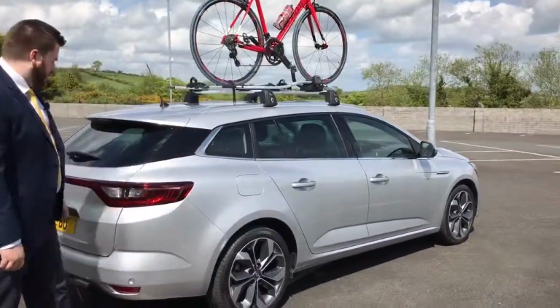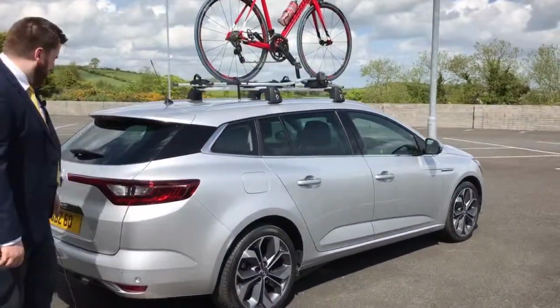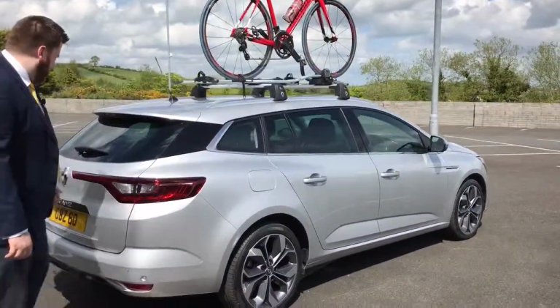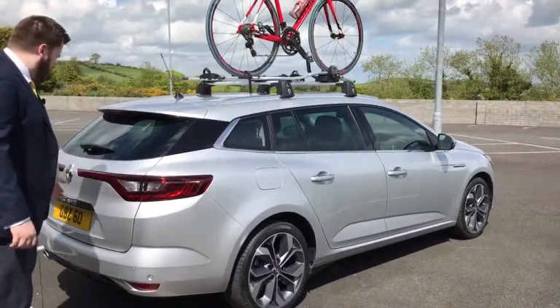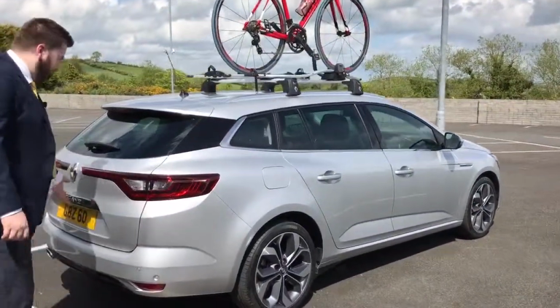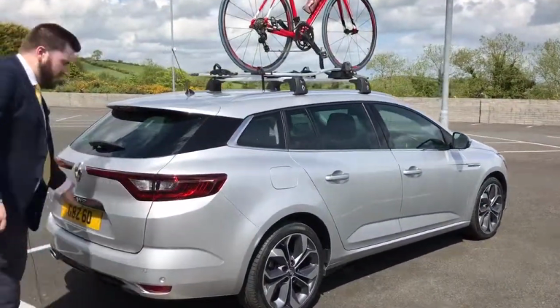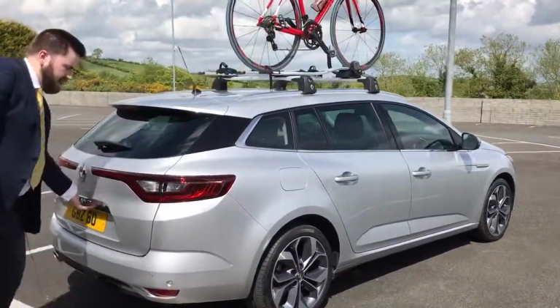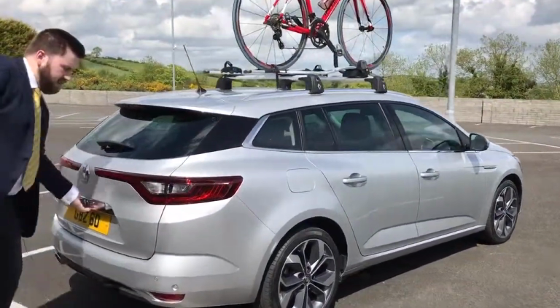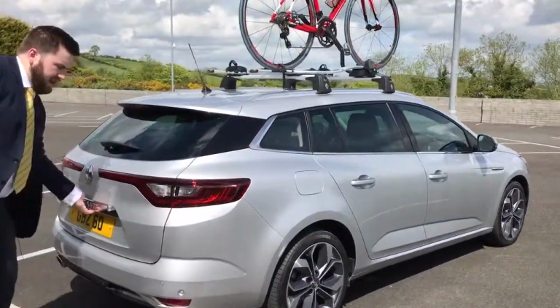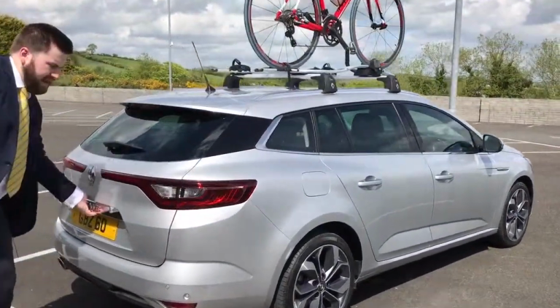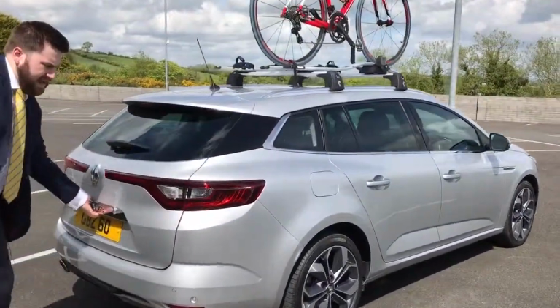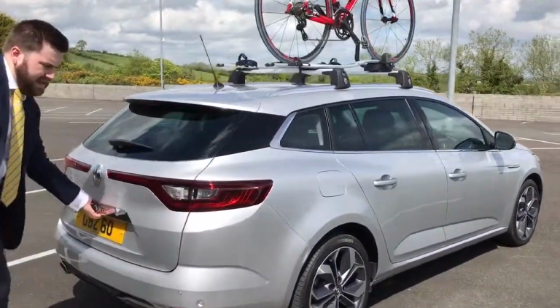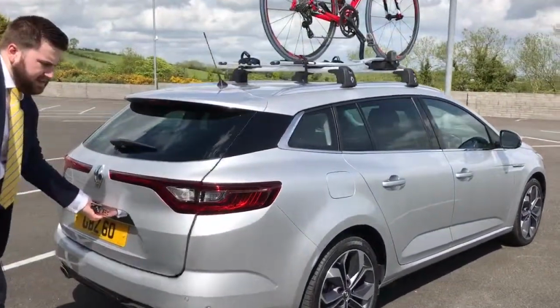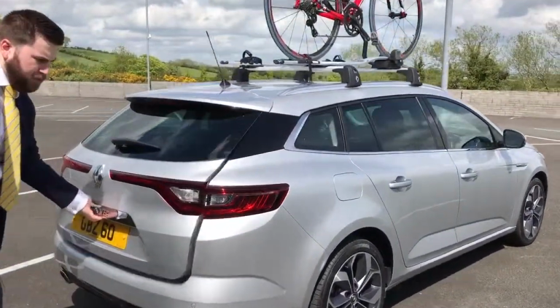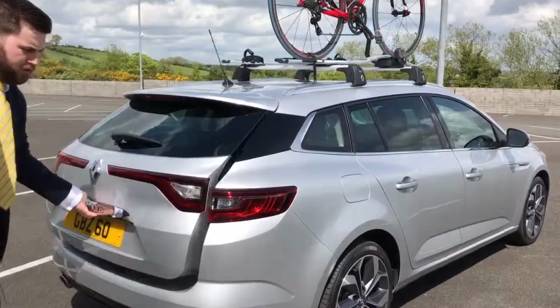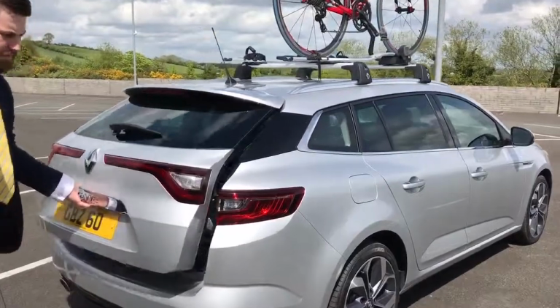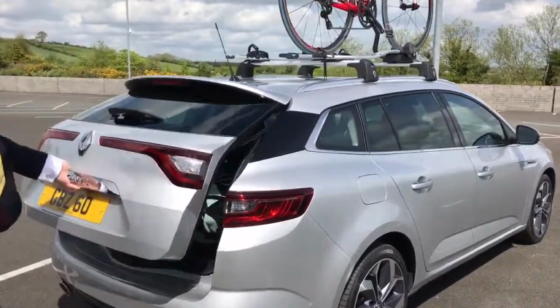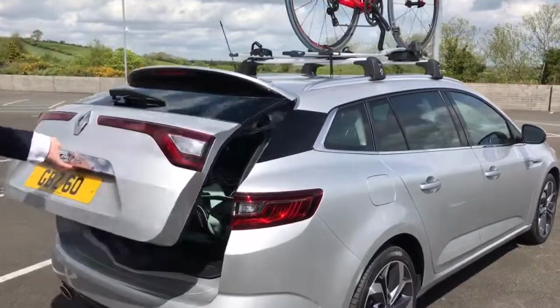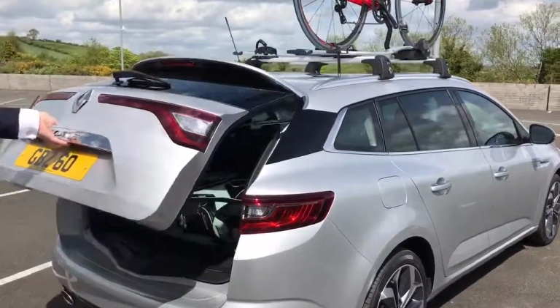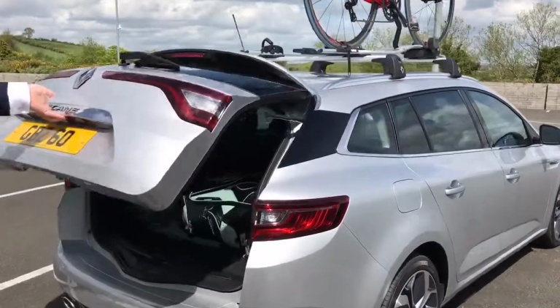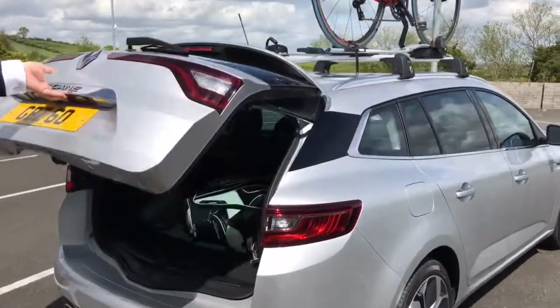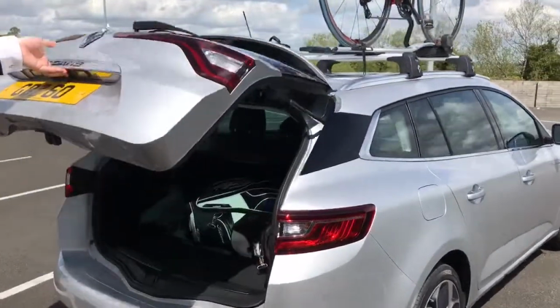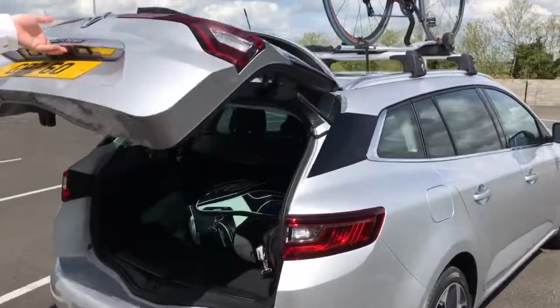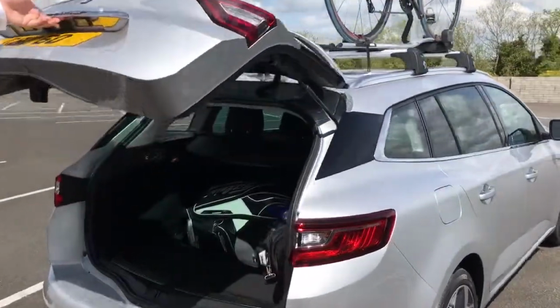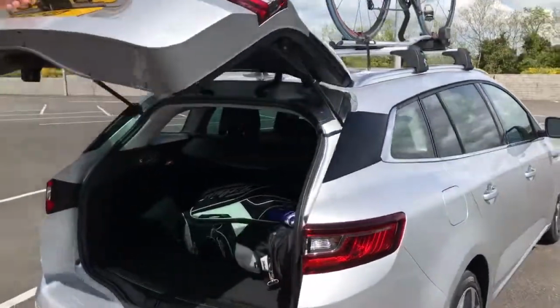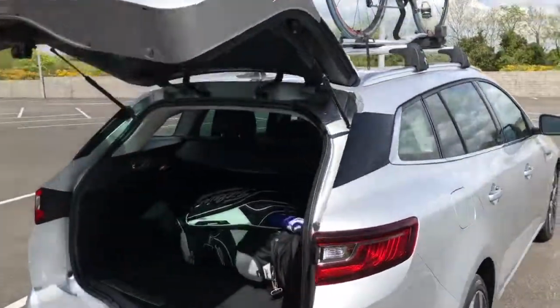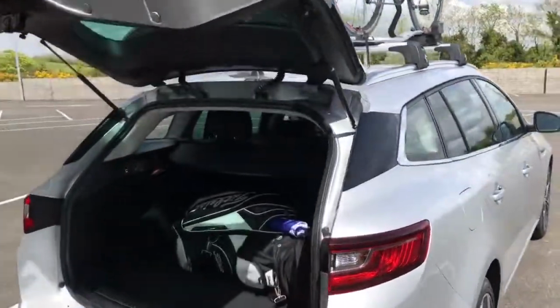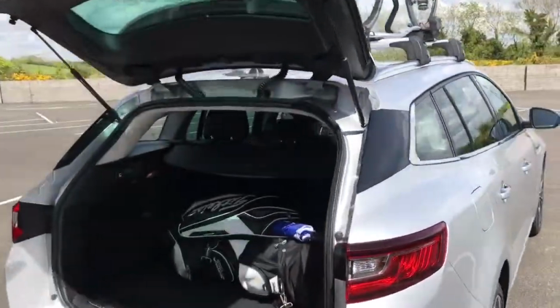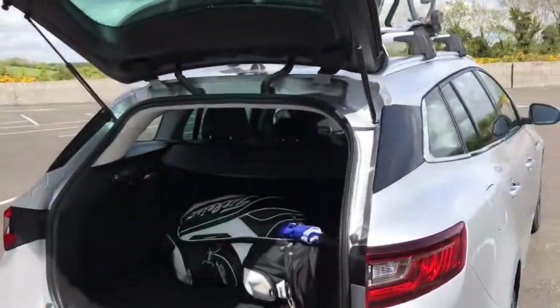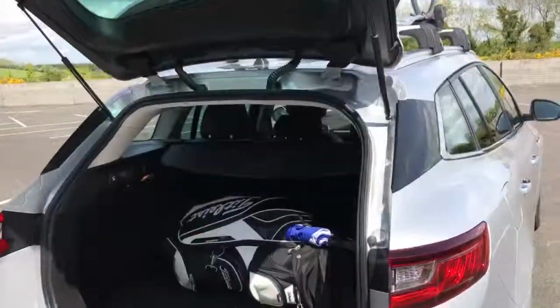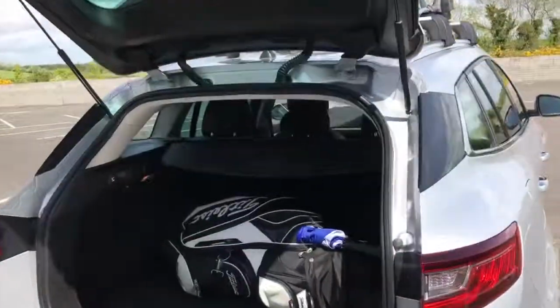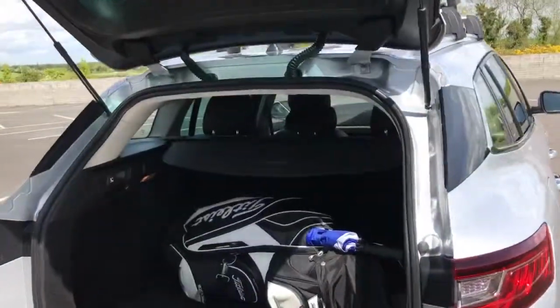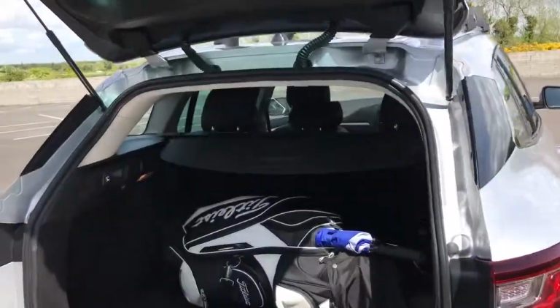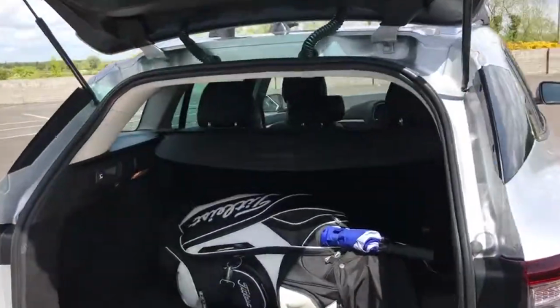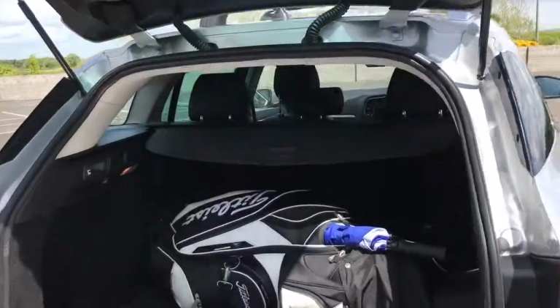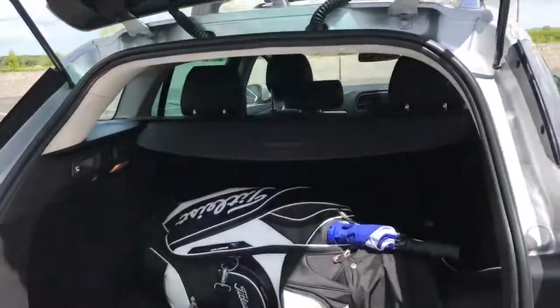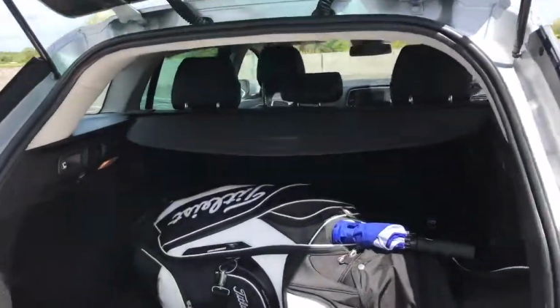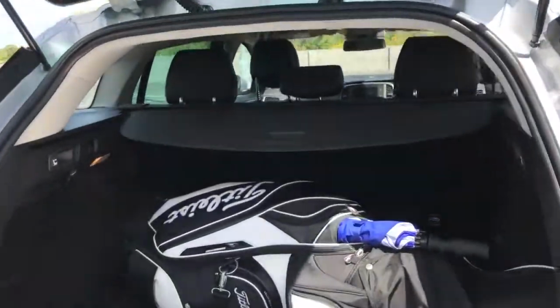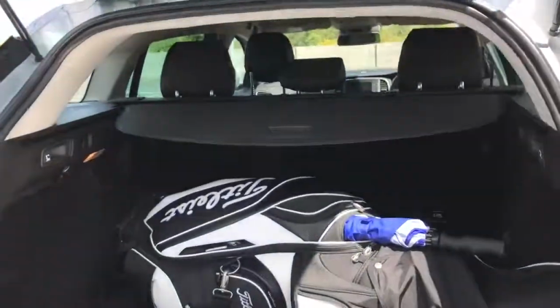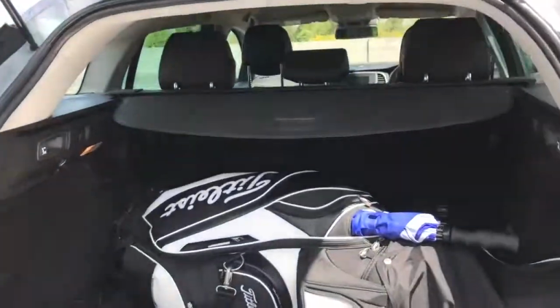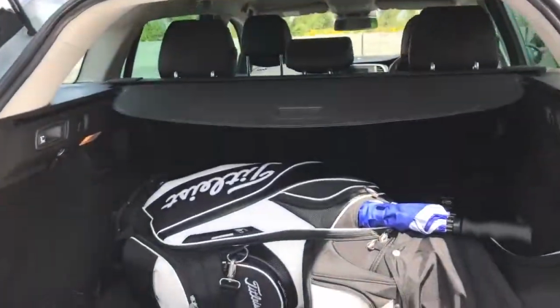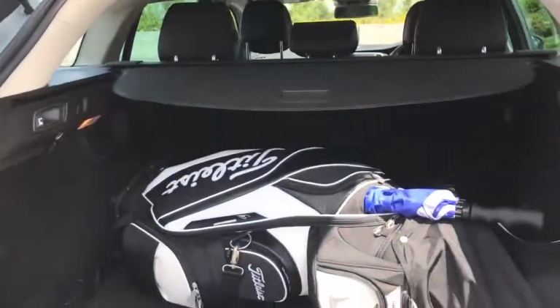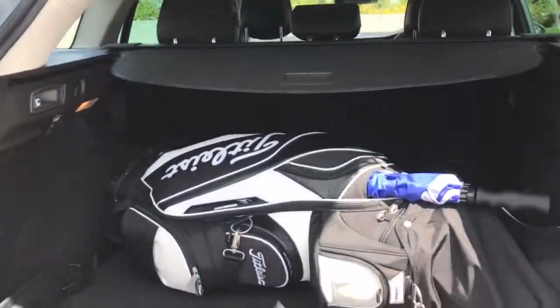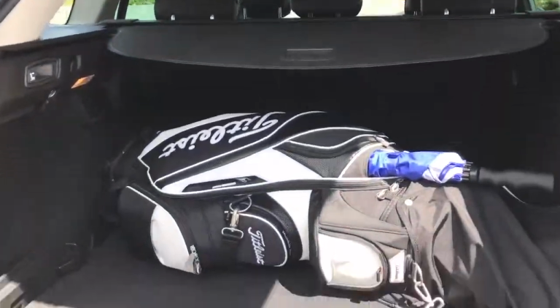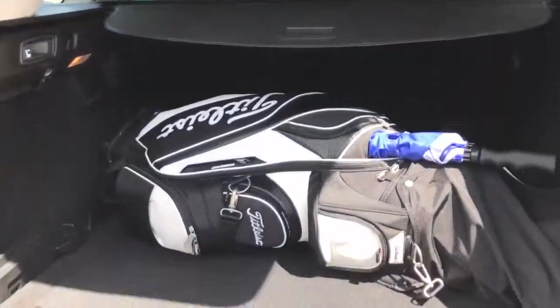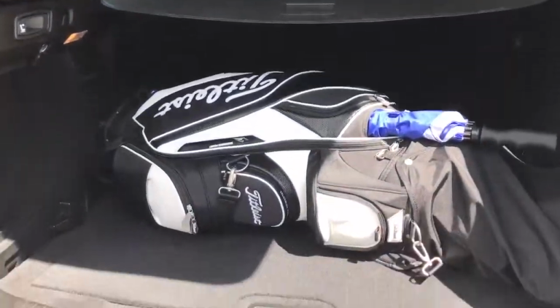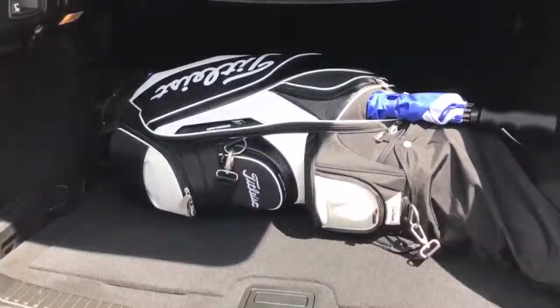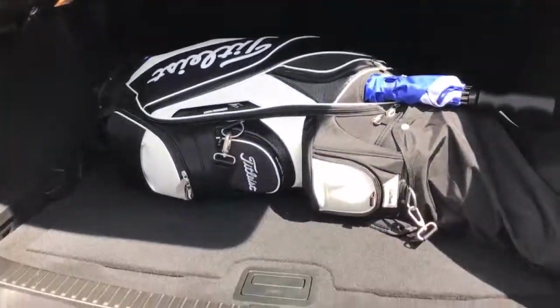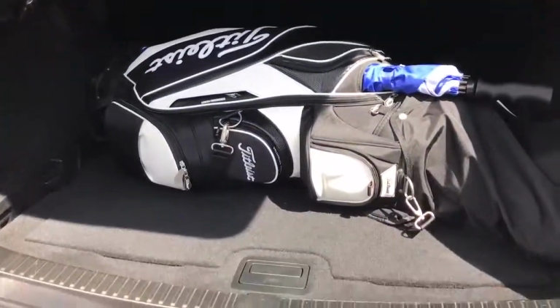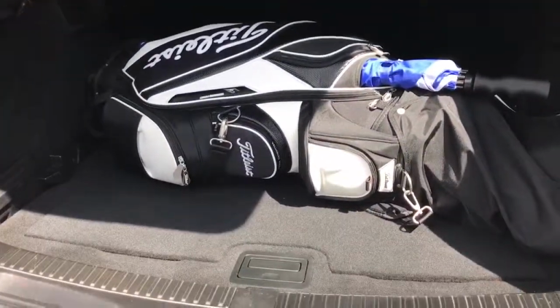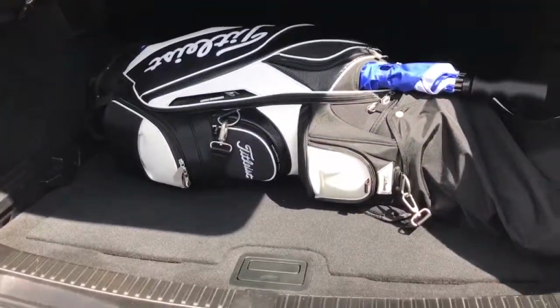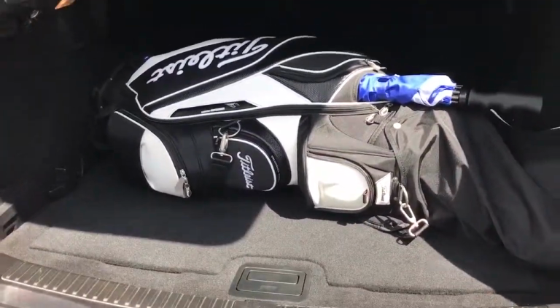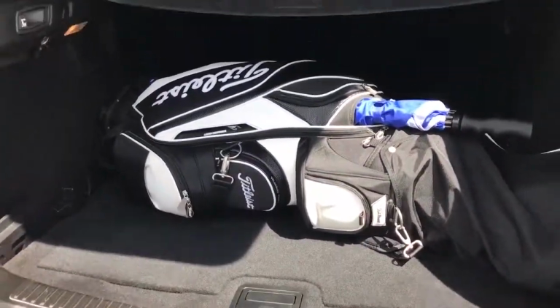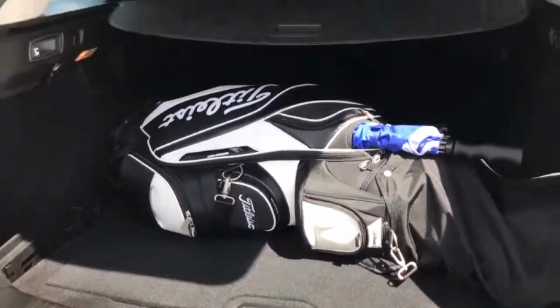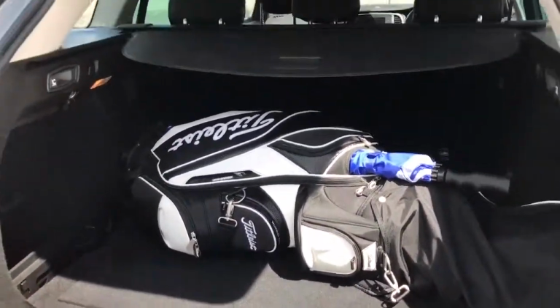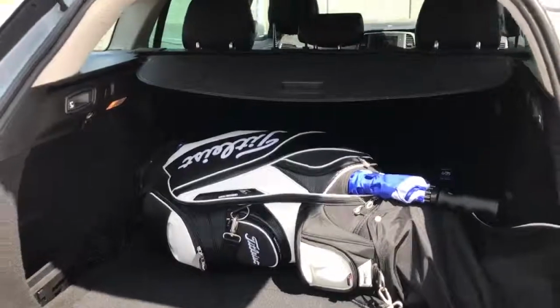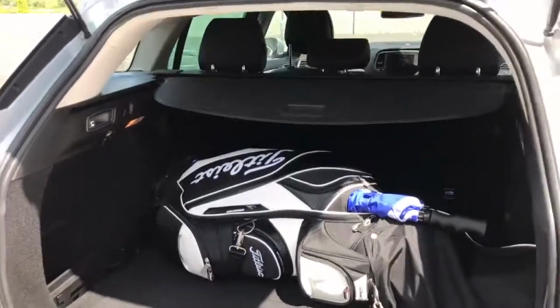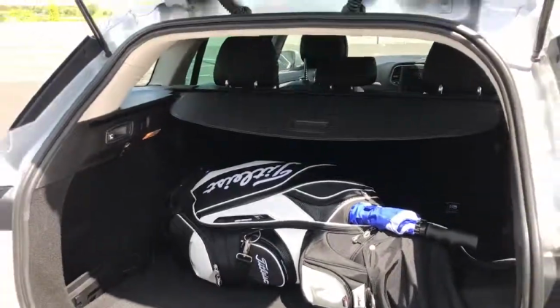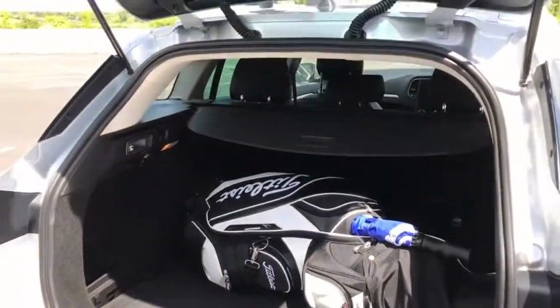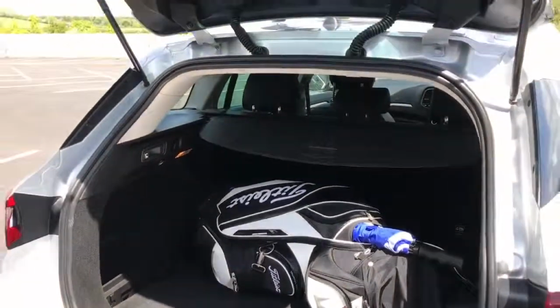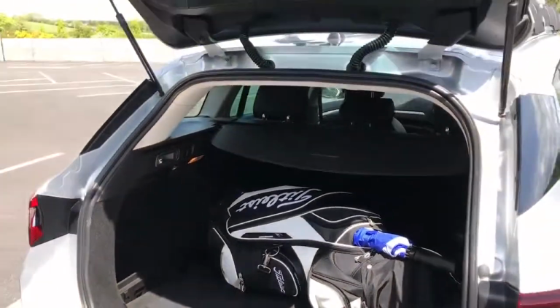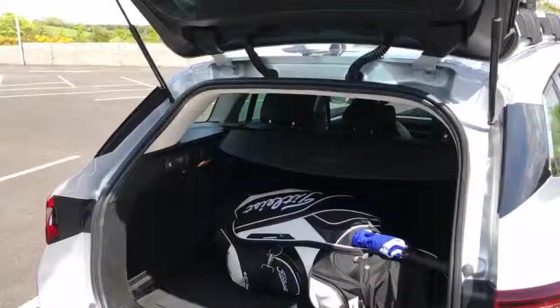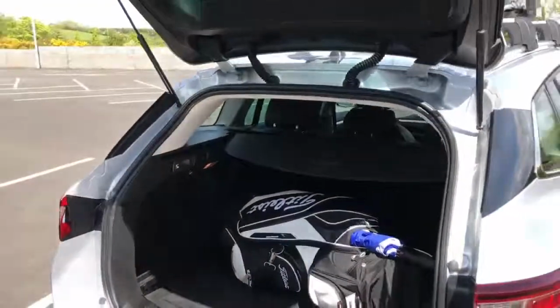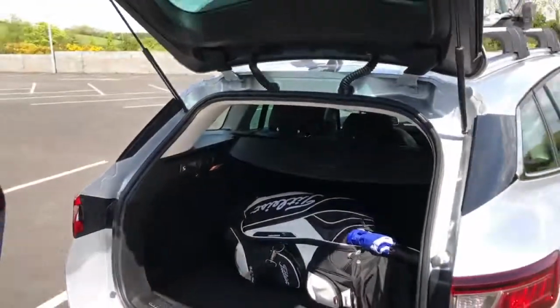I'm going to give you a wee look here at the boot. It's a huge boot in these vehicles, but no compromise in the rear legroom. It's class leading in that sense.